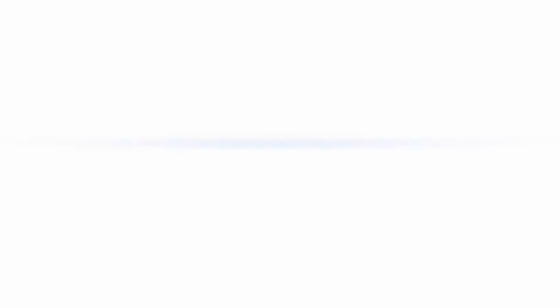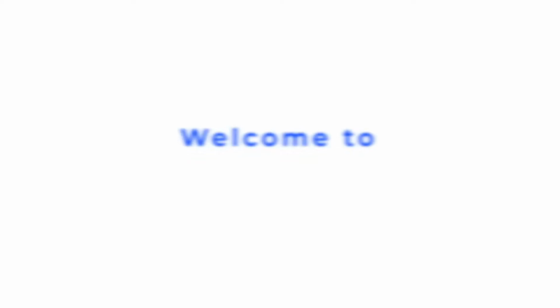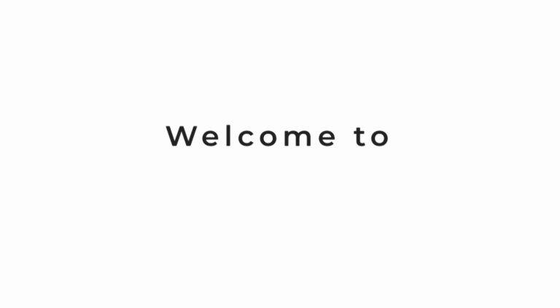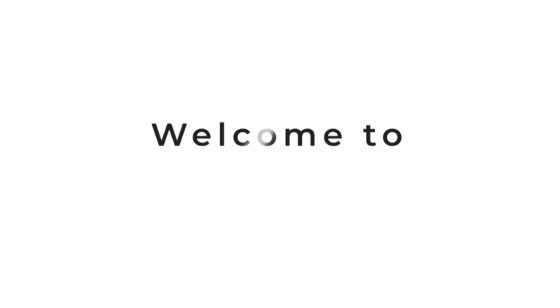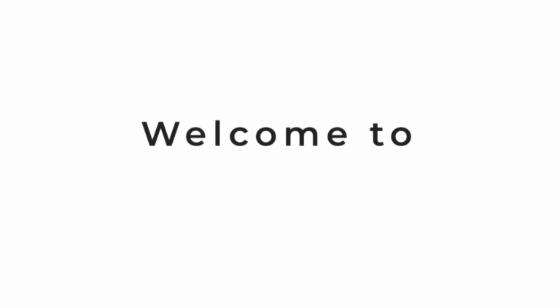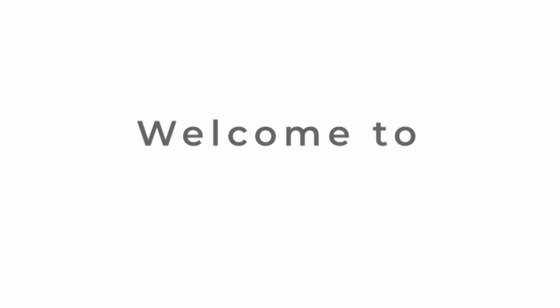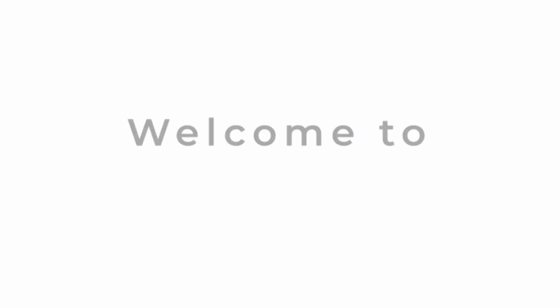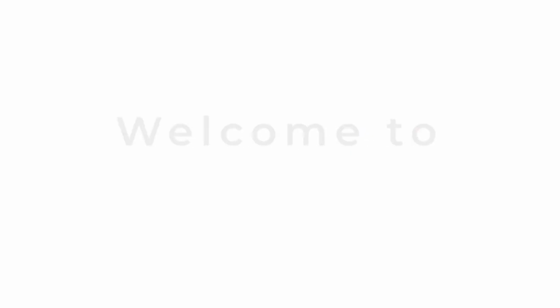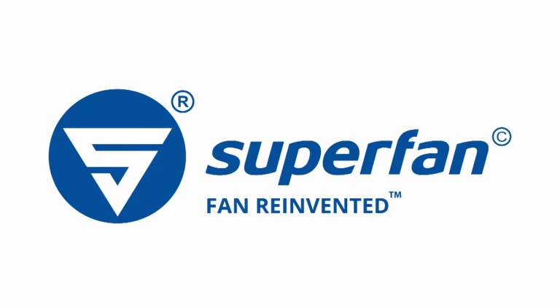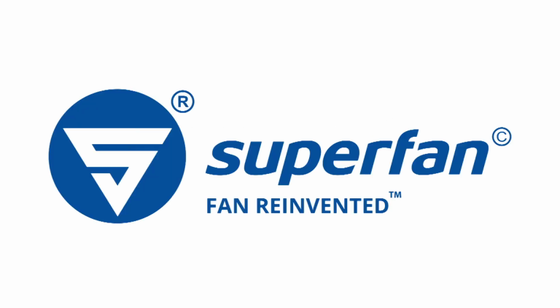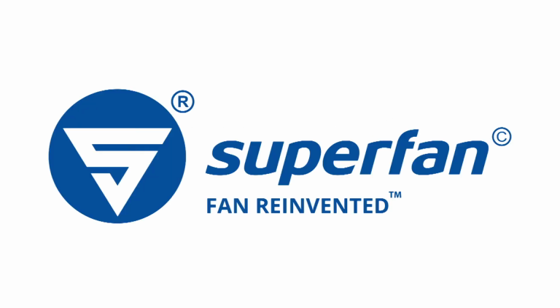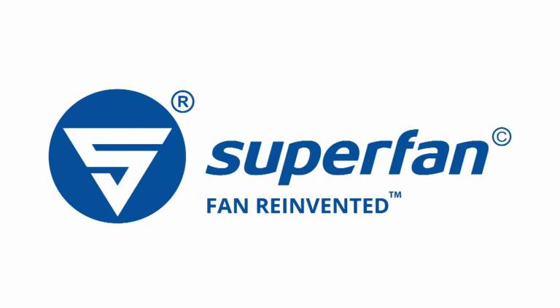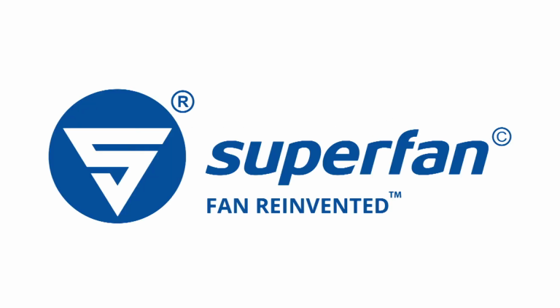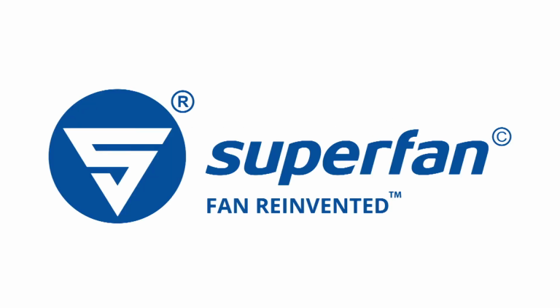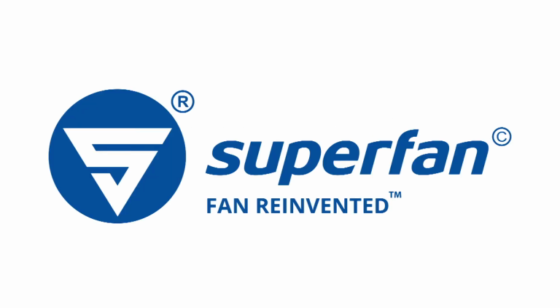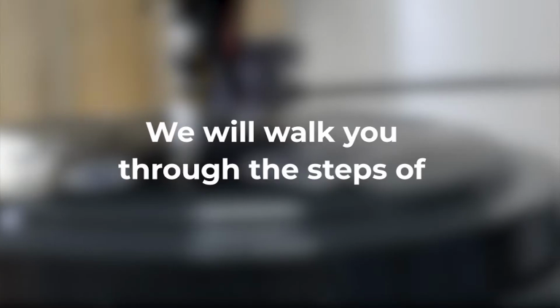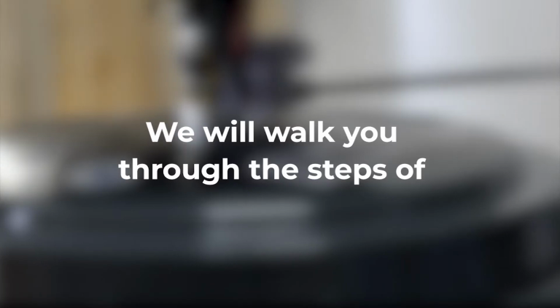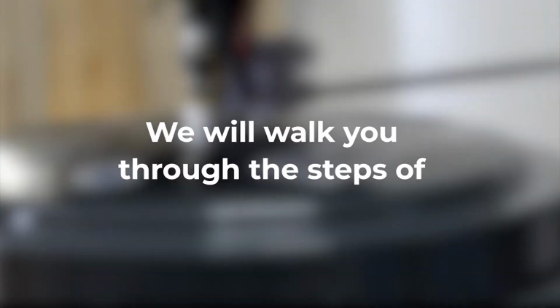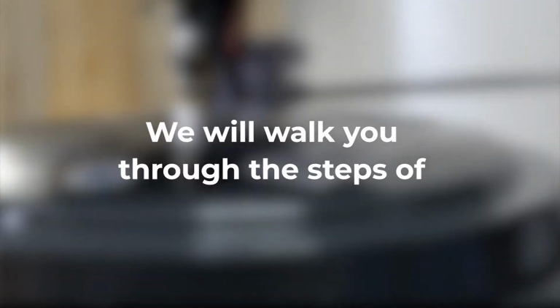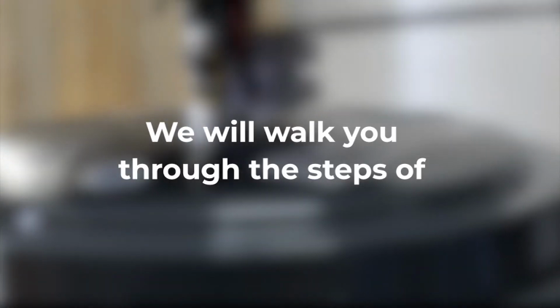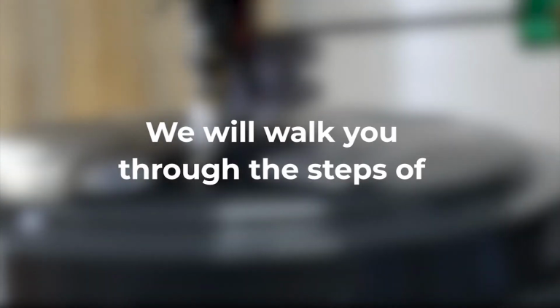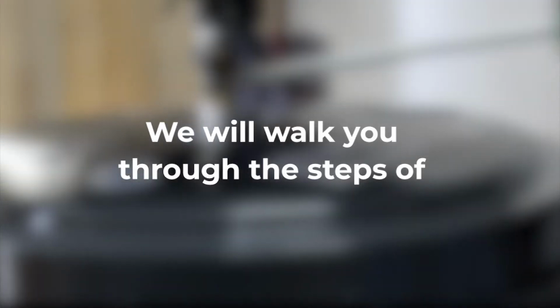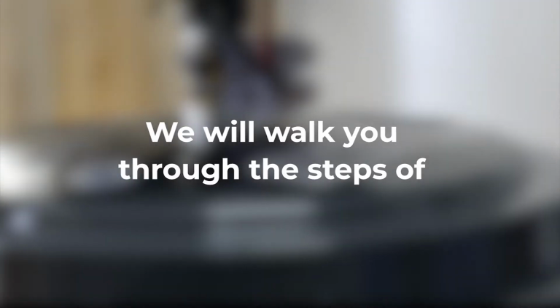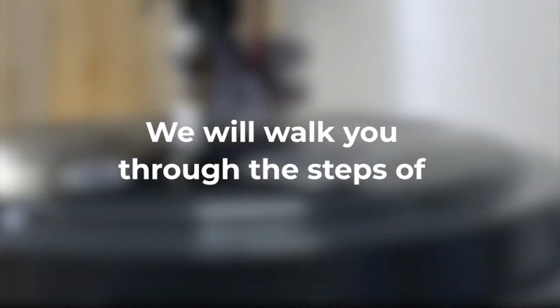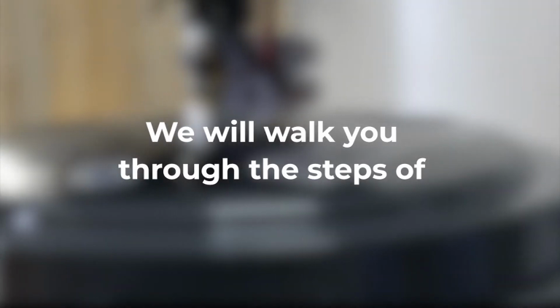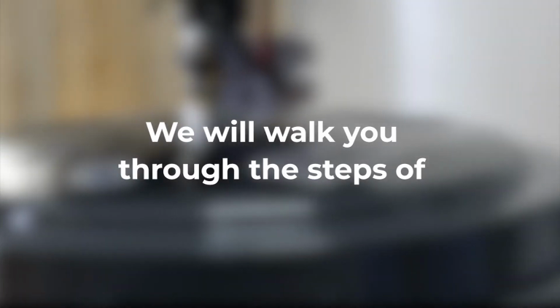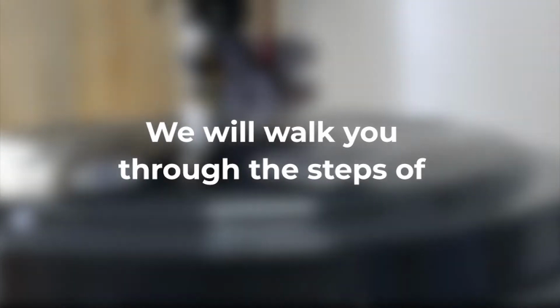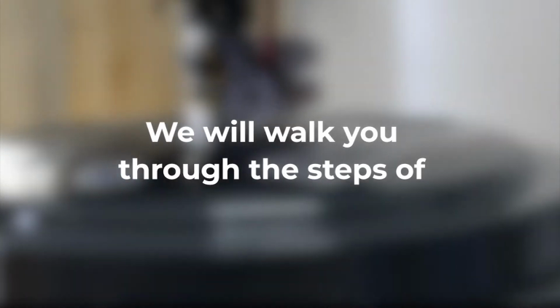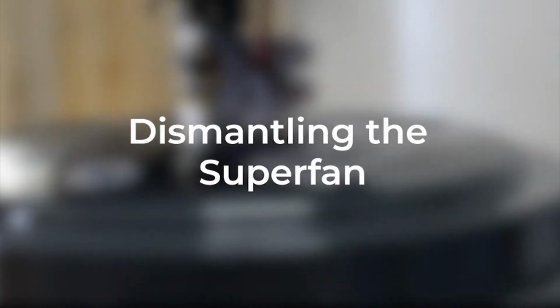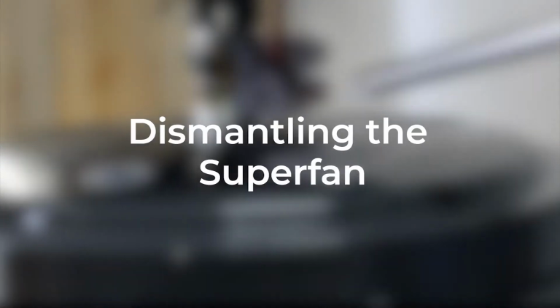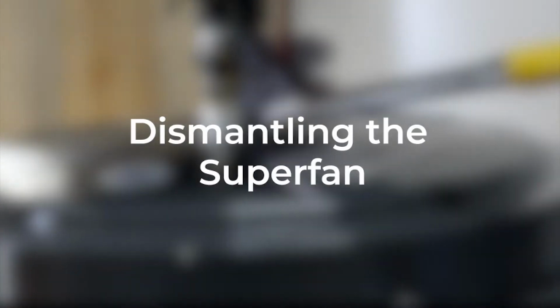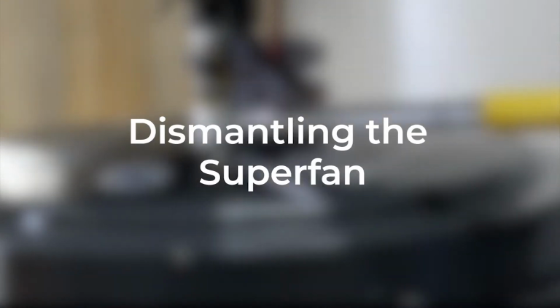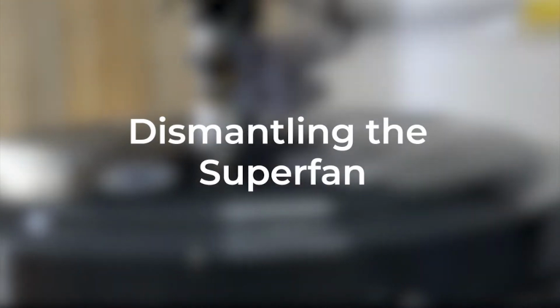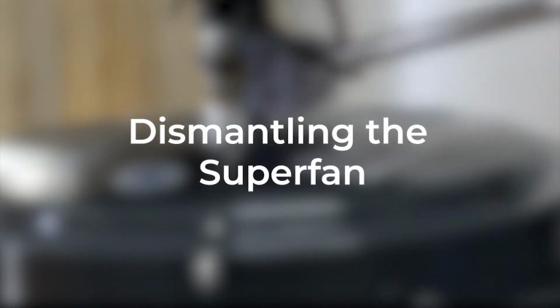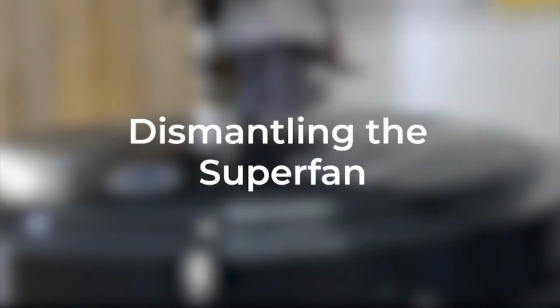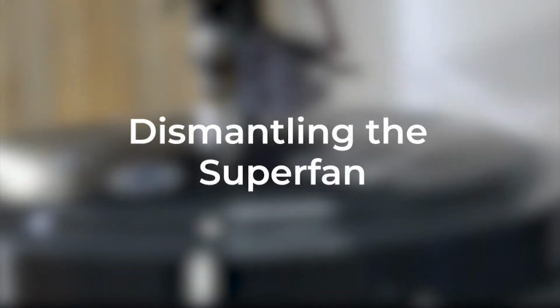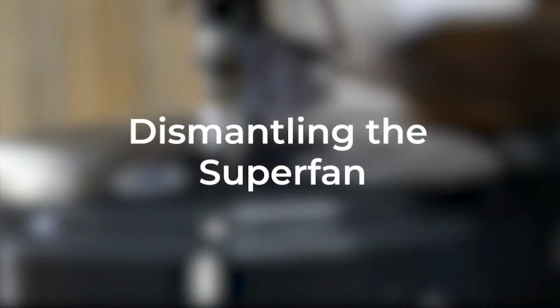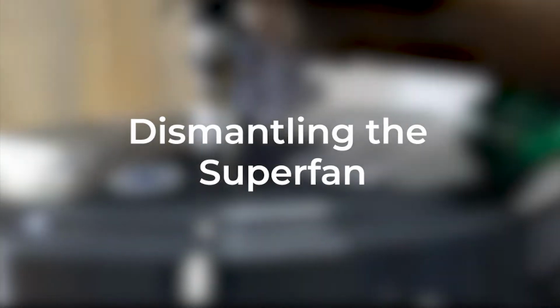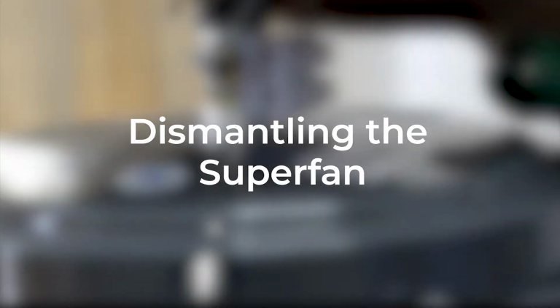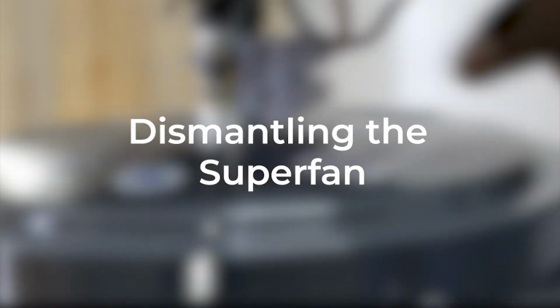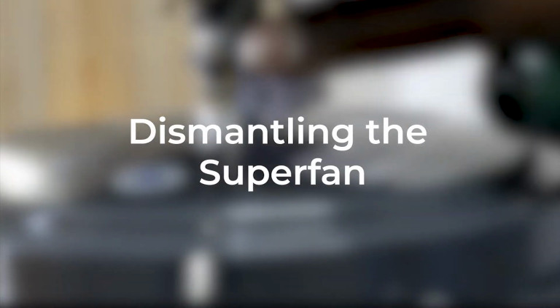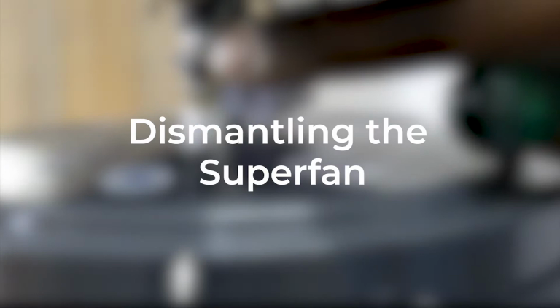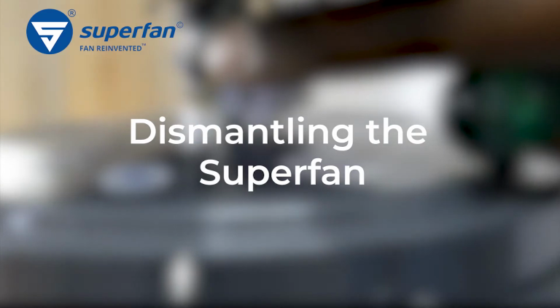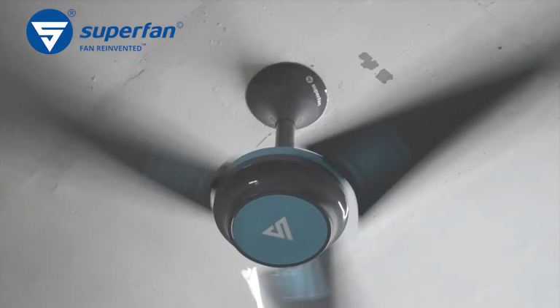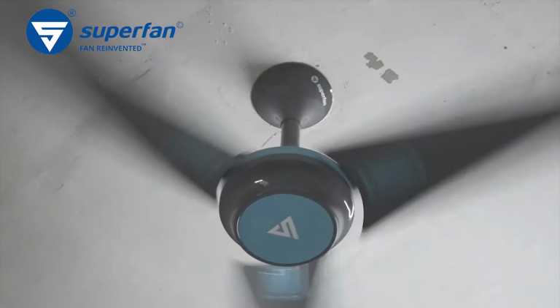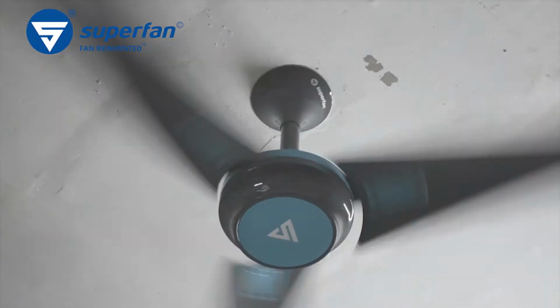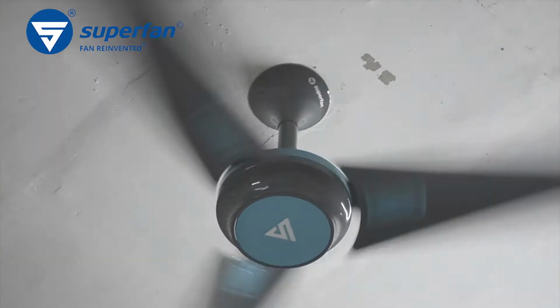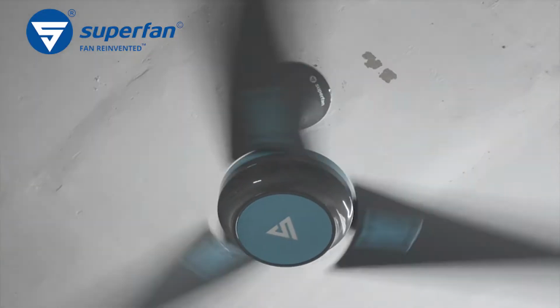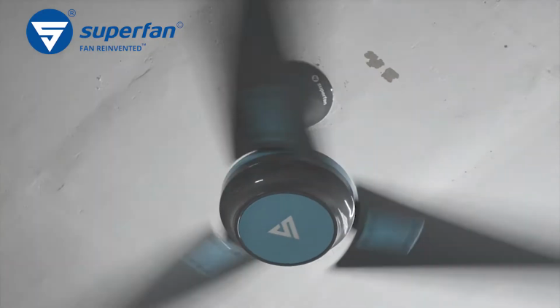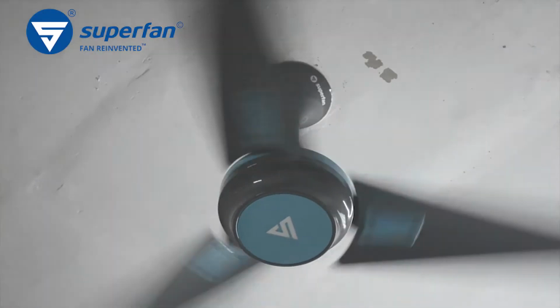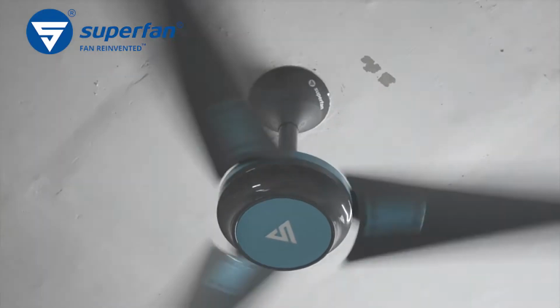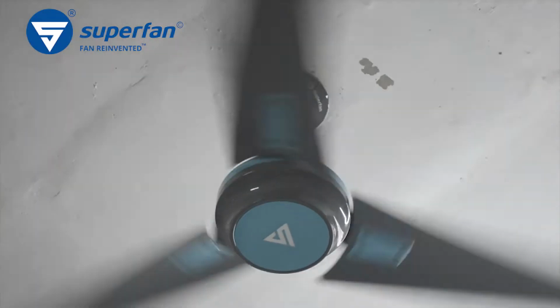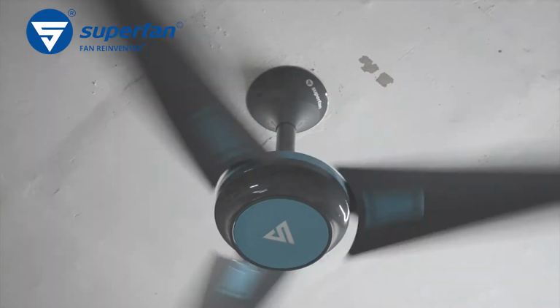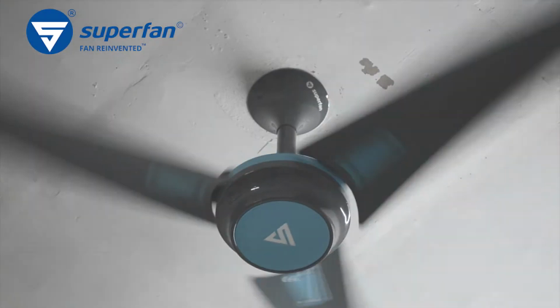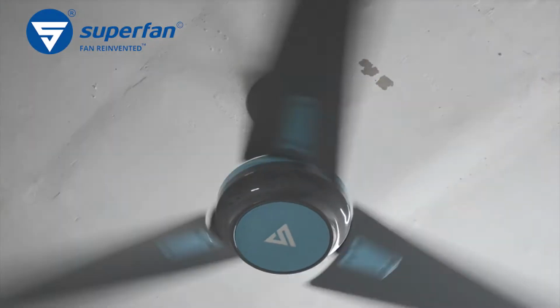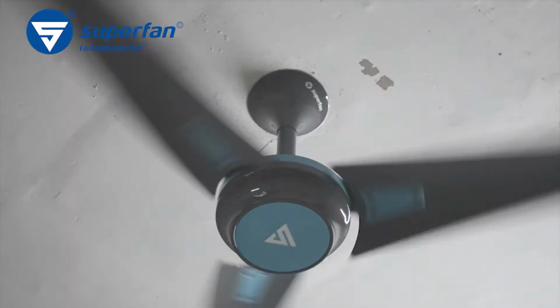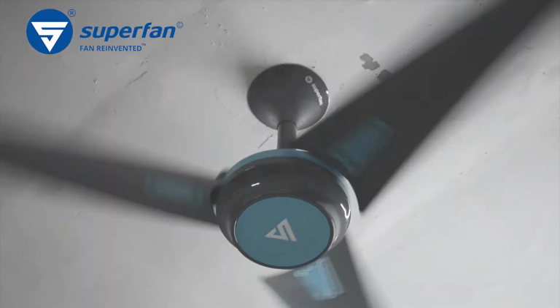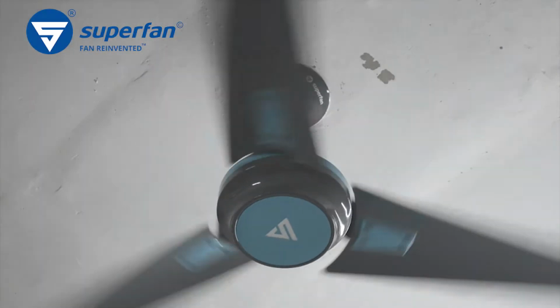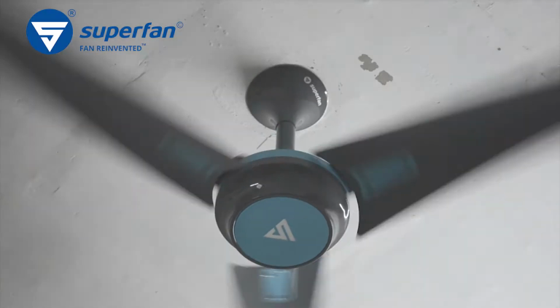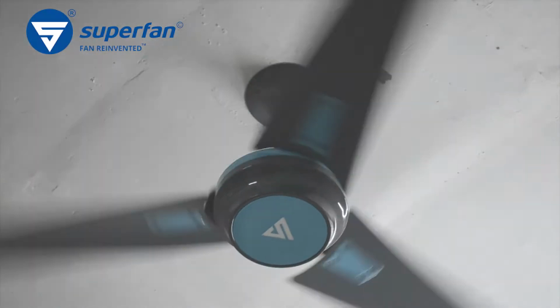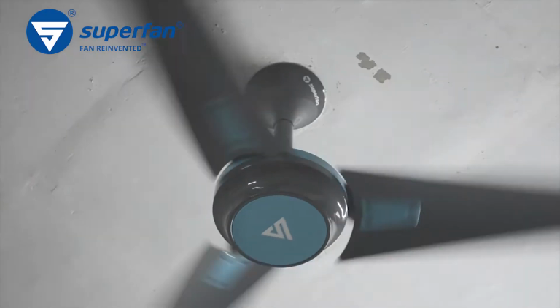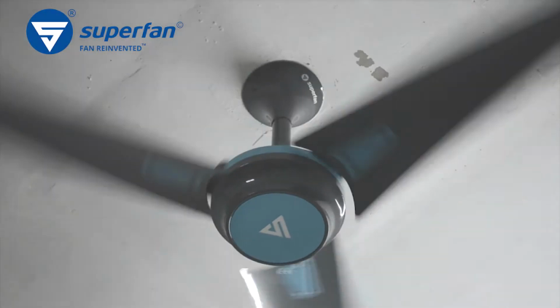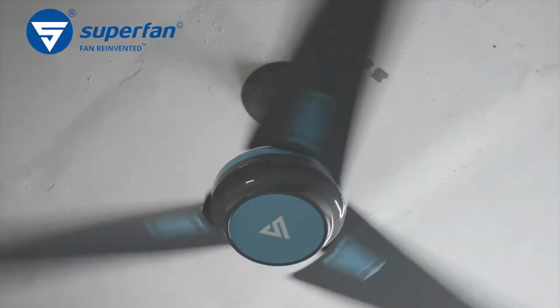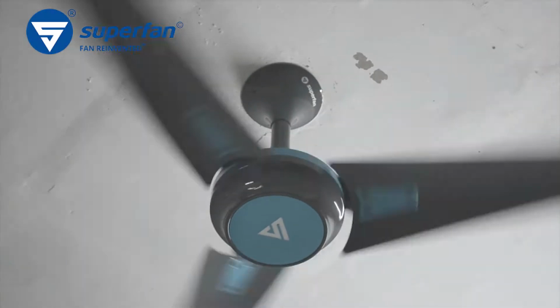Welcome to Superfan. We will walk you through the steps of dismantling the Superfan. Before you begin, please take care of the following.